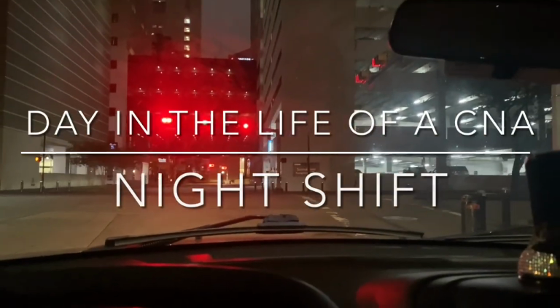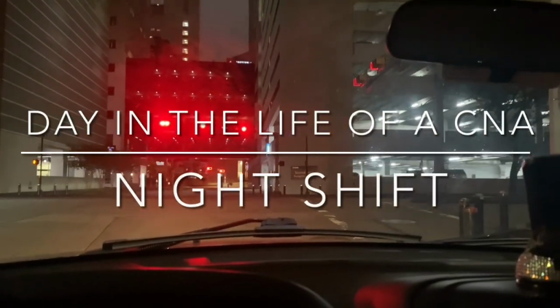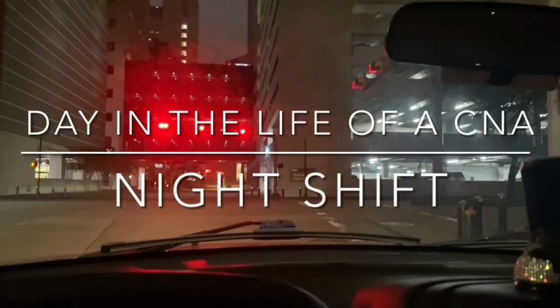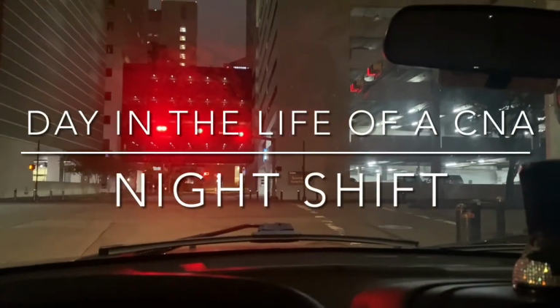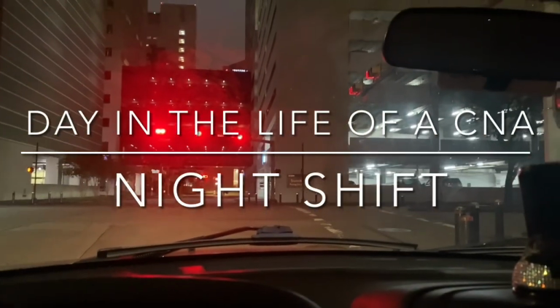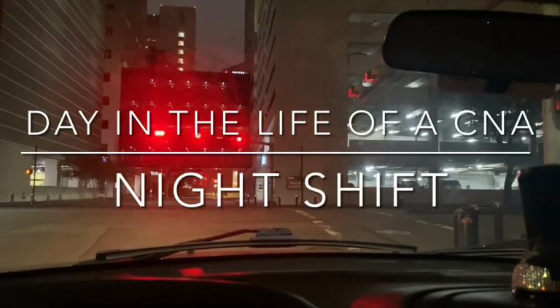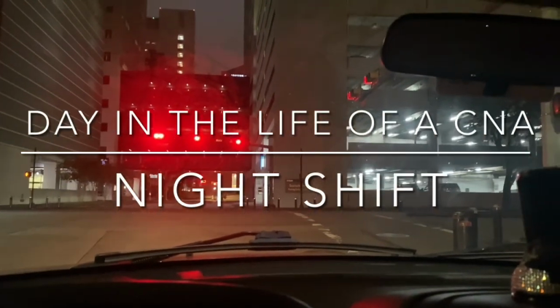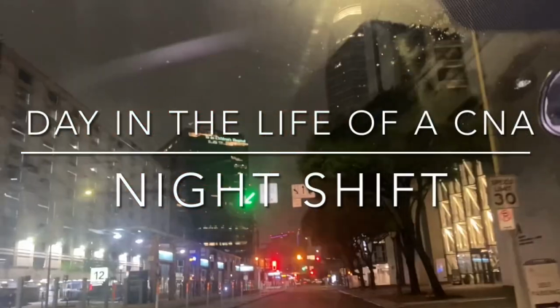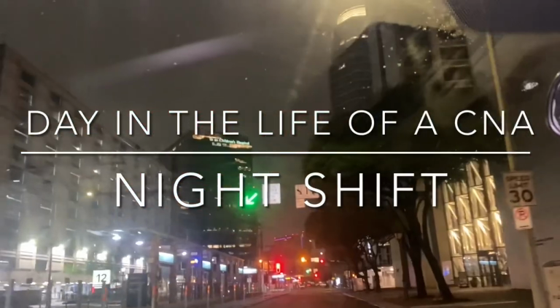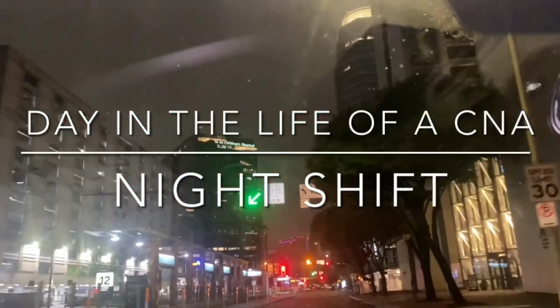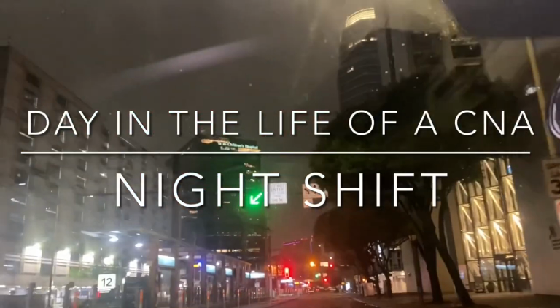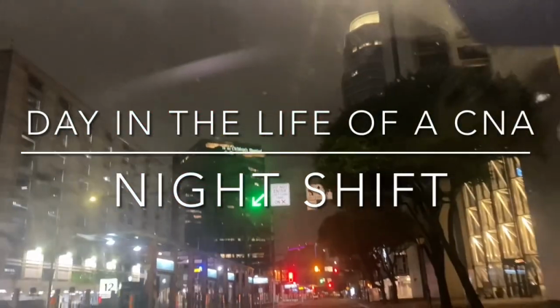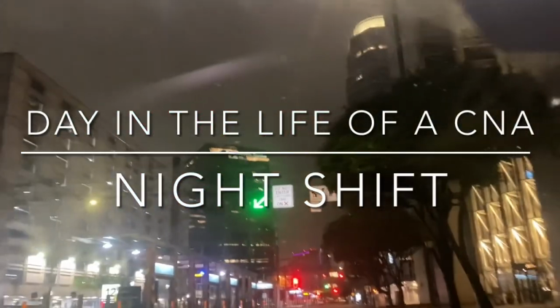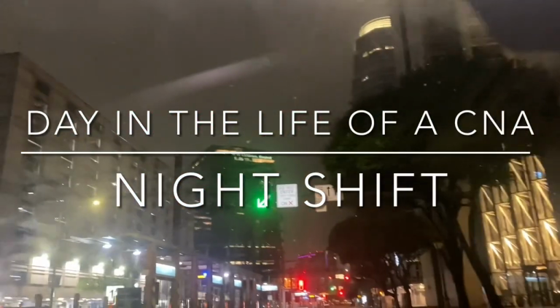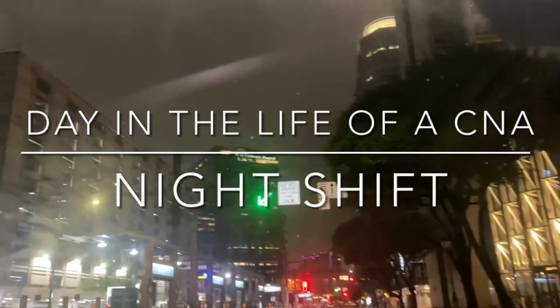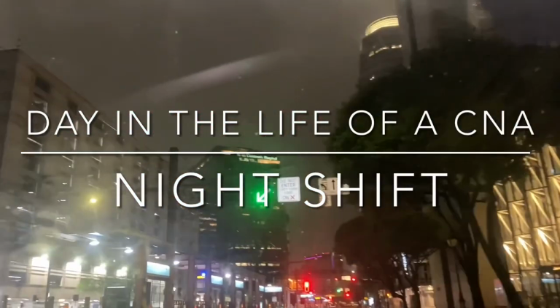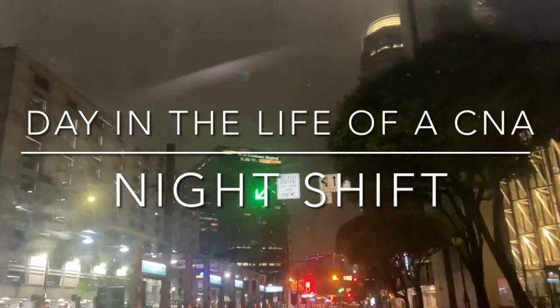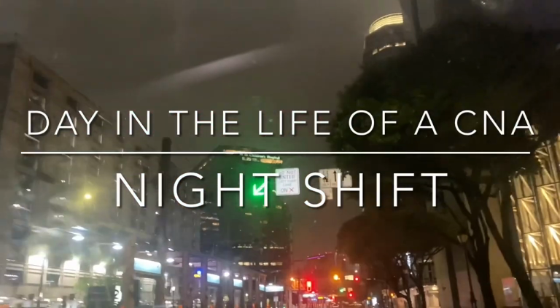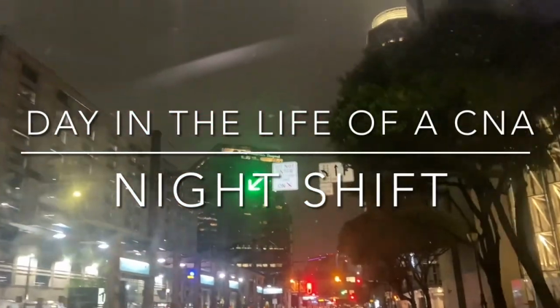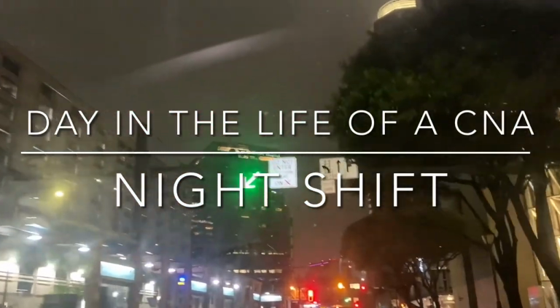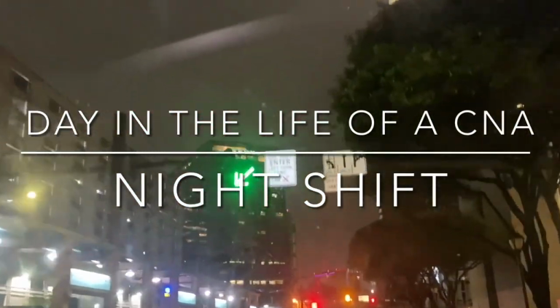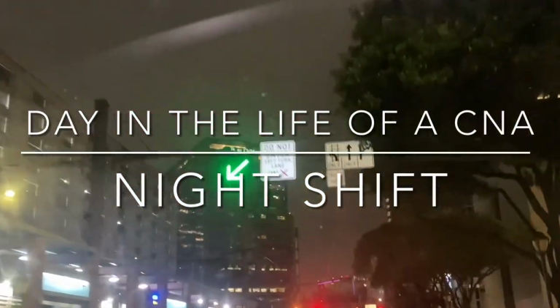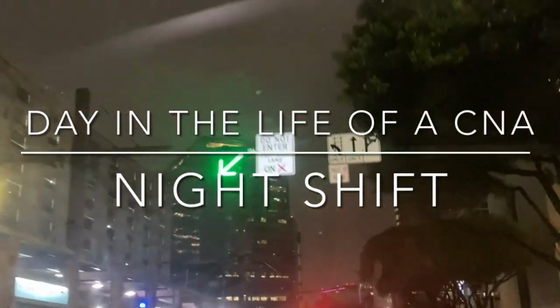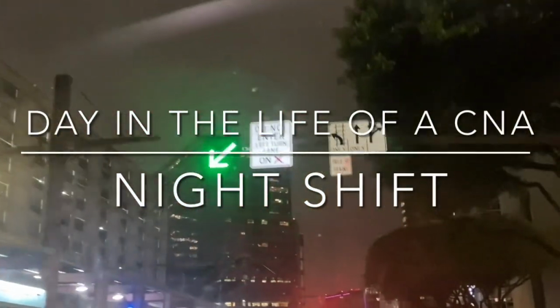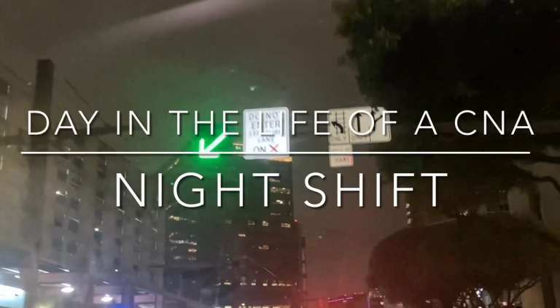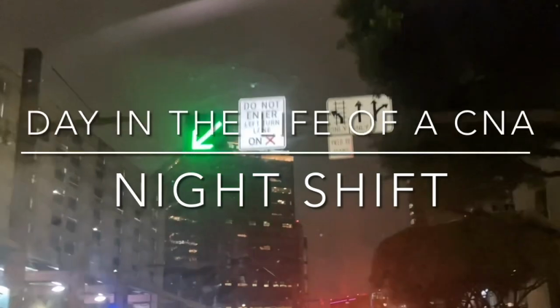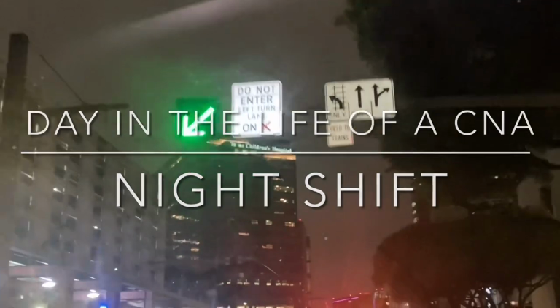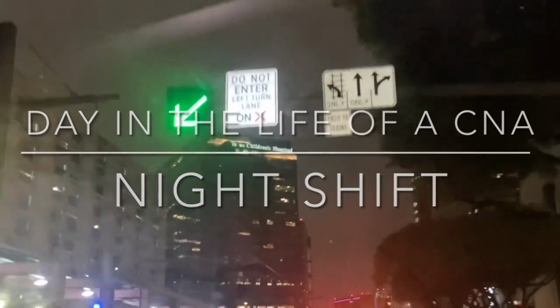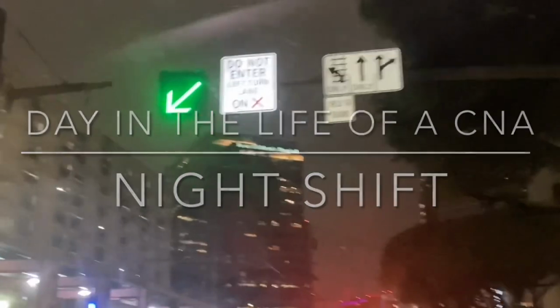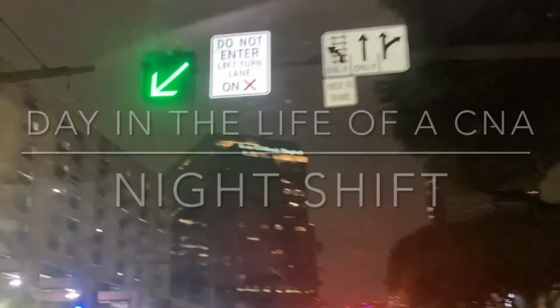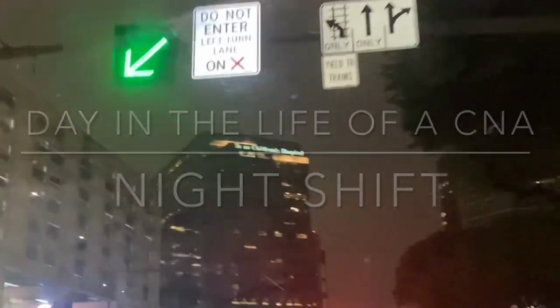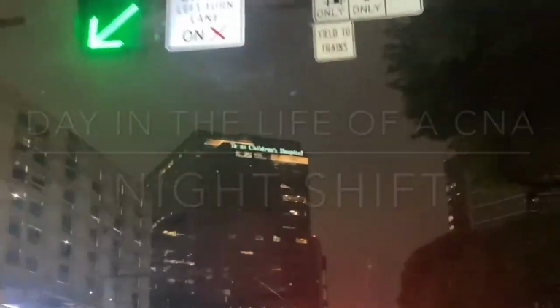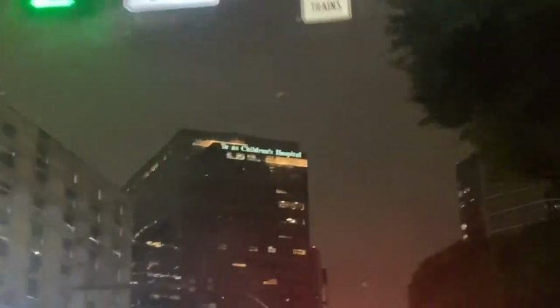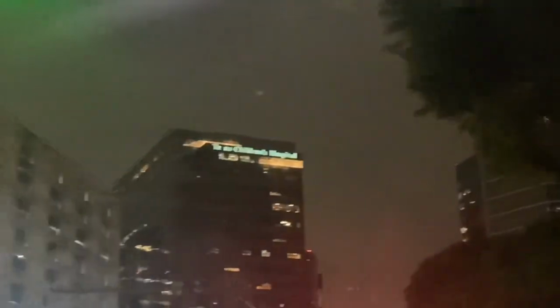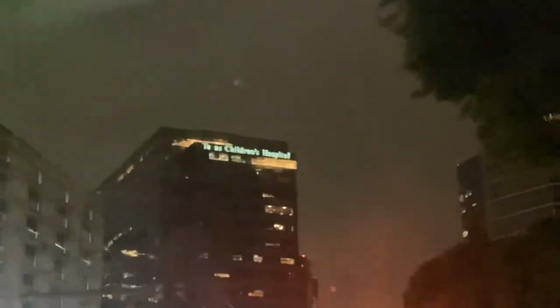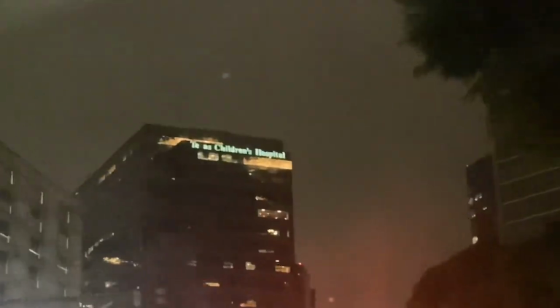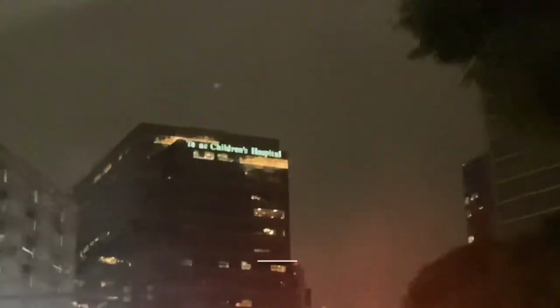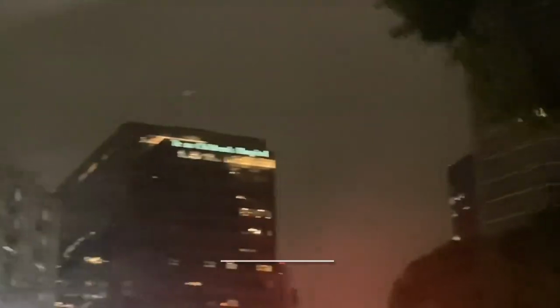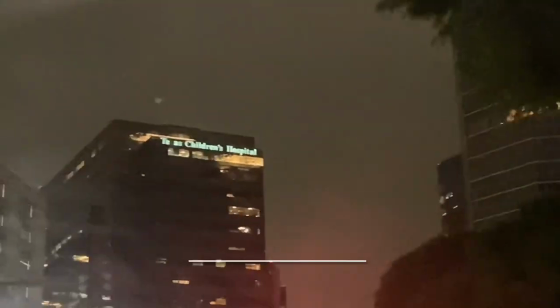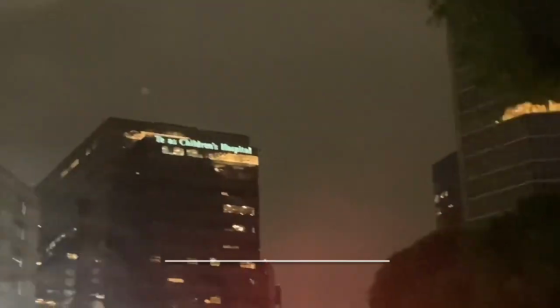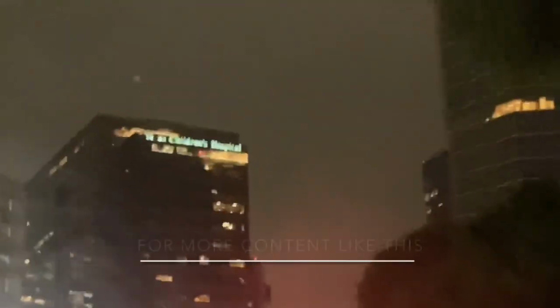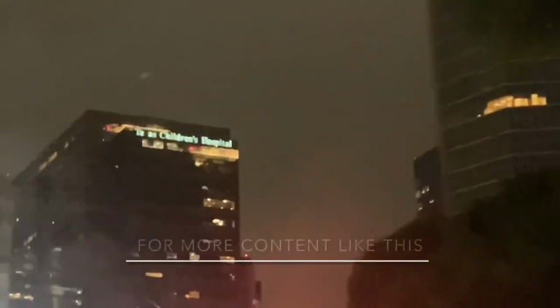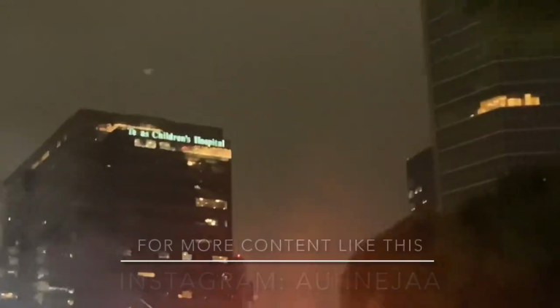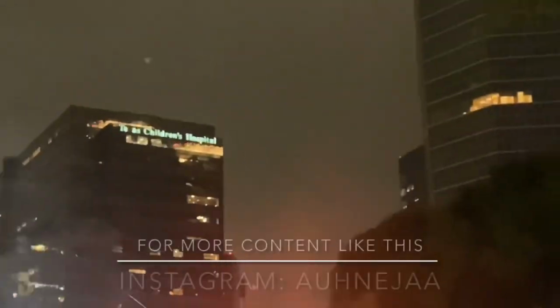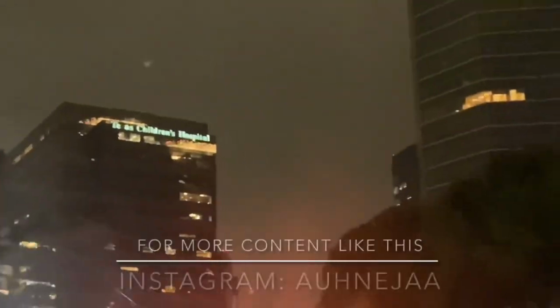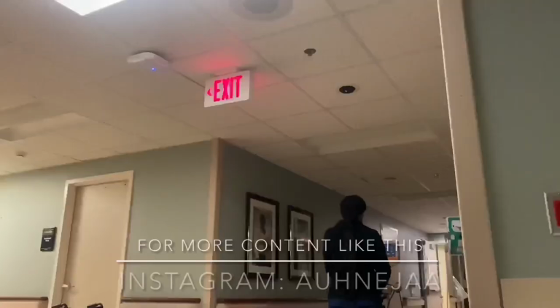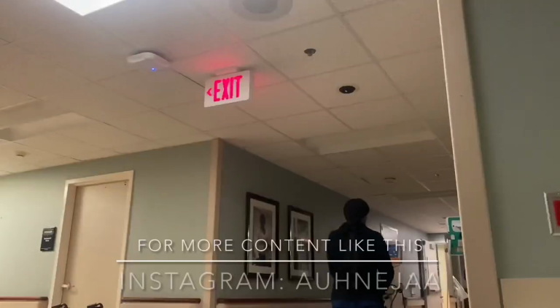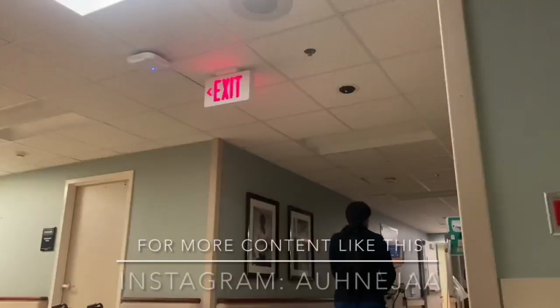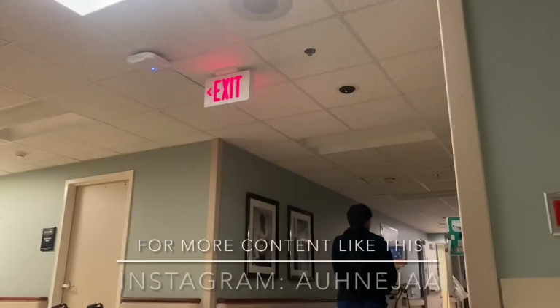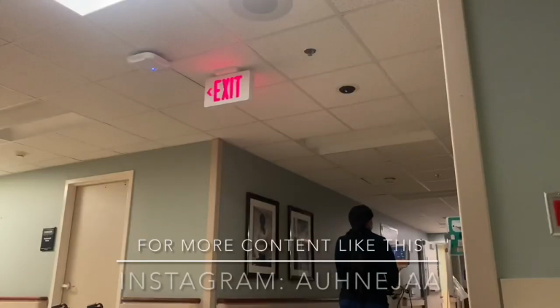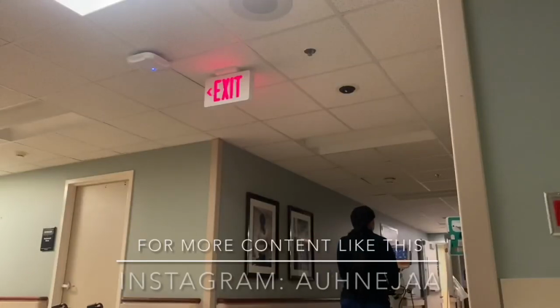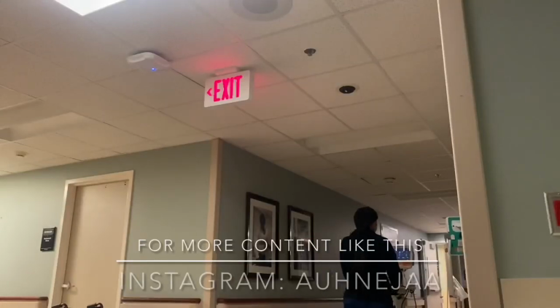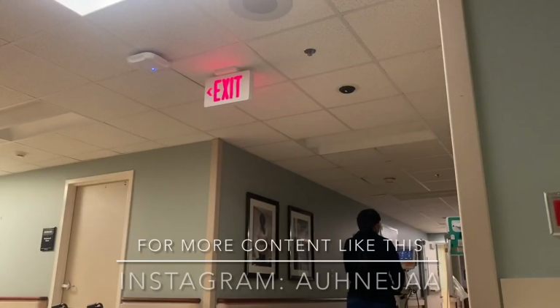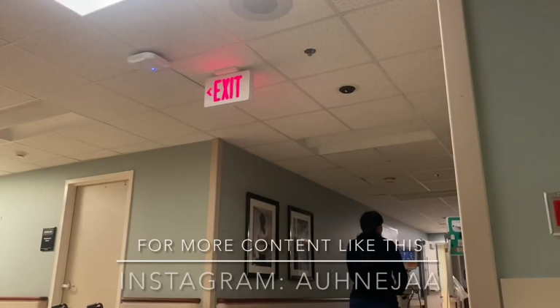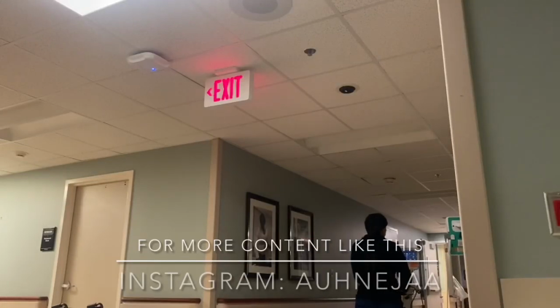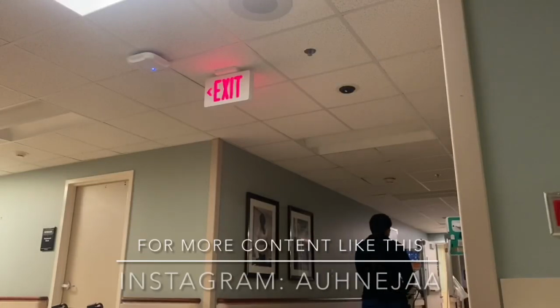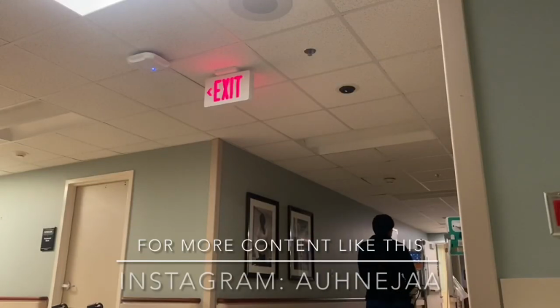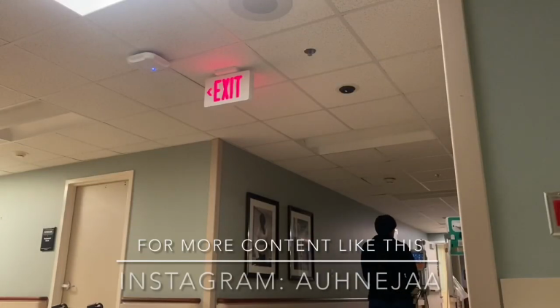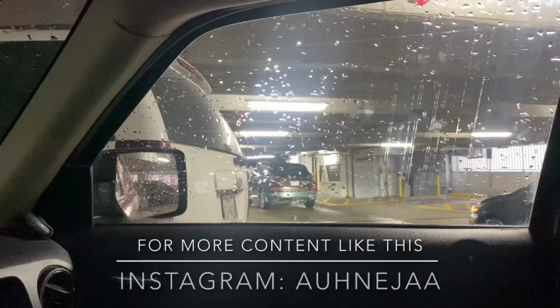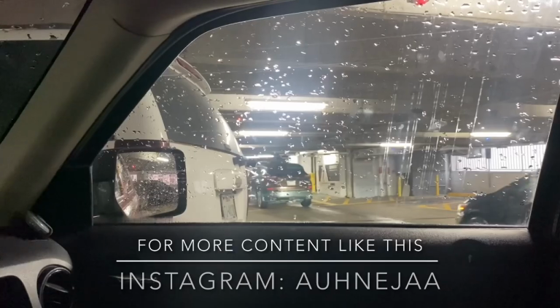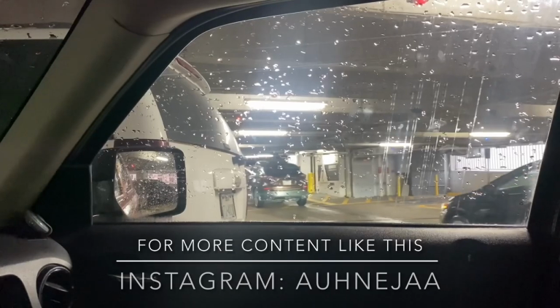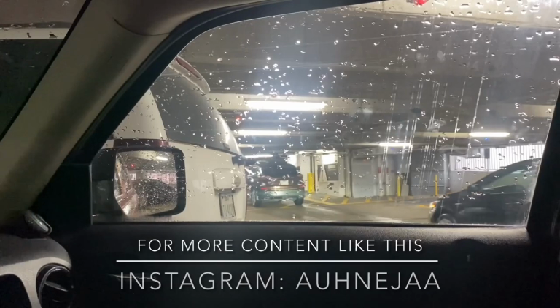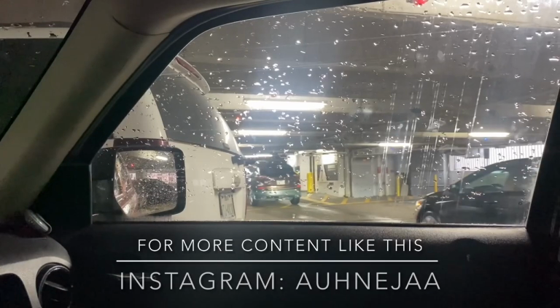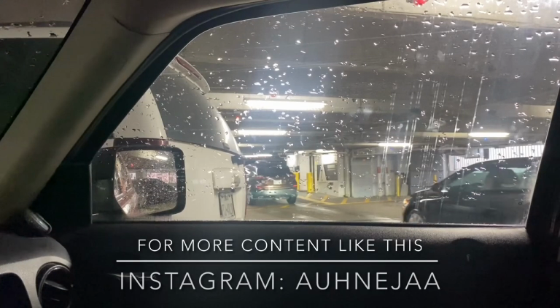Hey guys, welcome to my channel, or welcome back to my channel. In today's video I'll be taking you along with me in a day in the life of a night shift CNA.